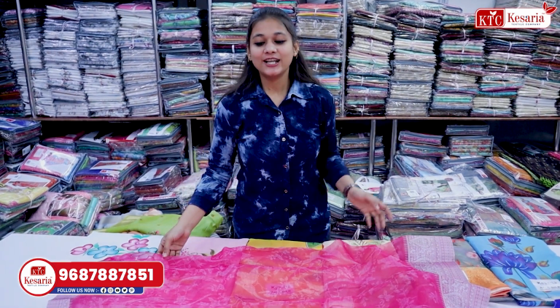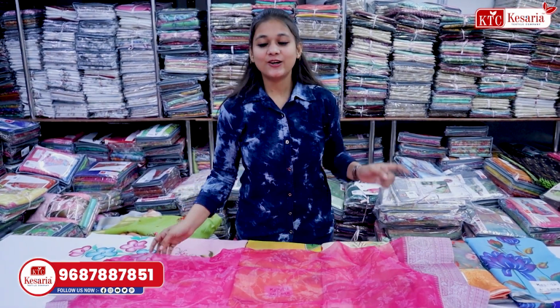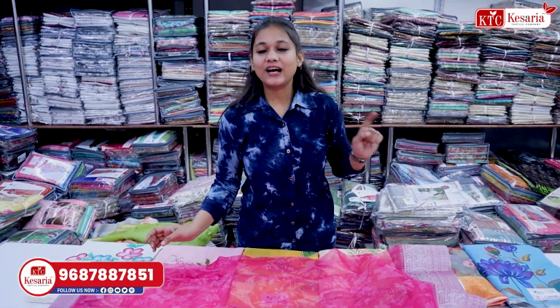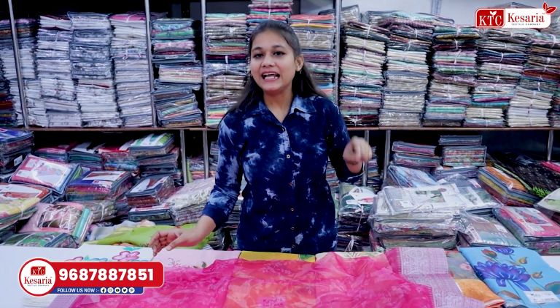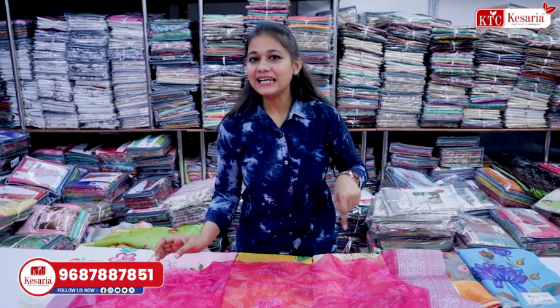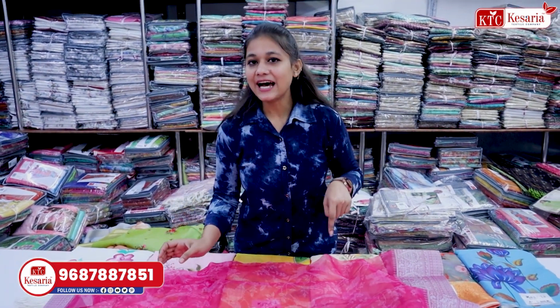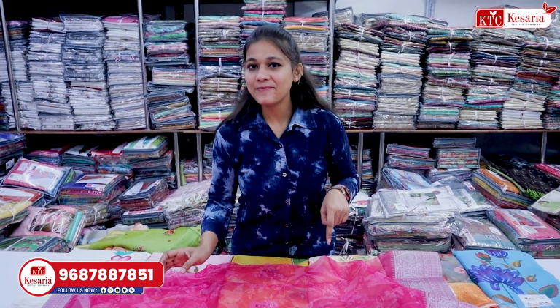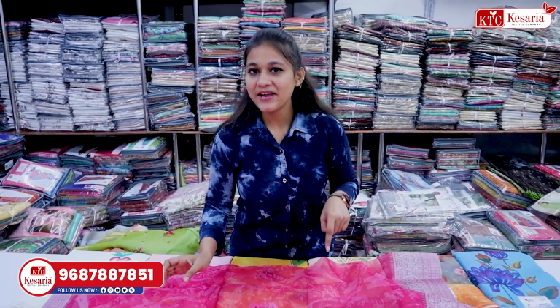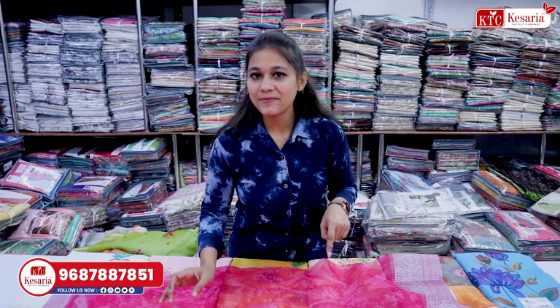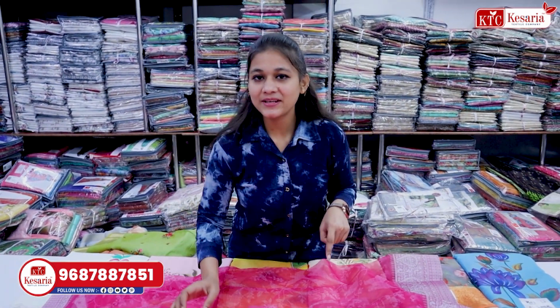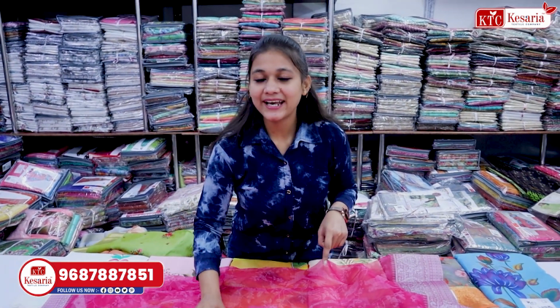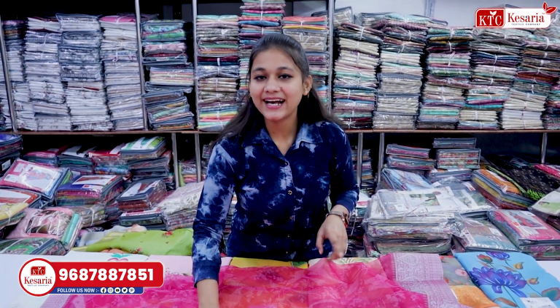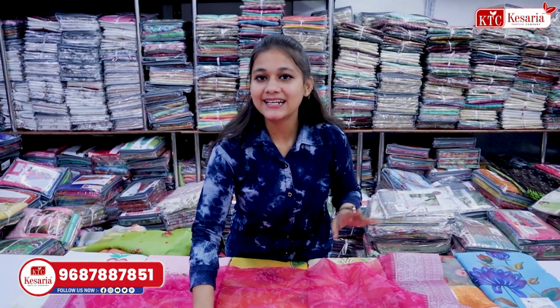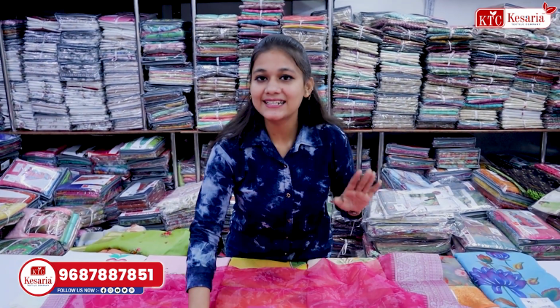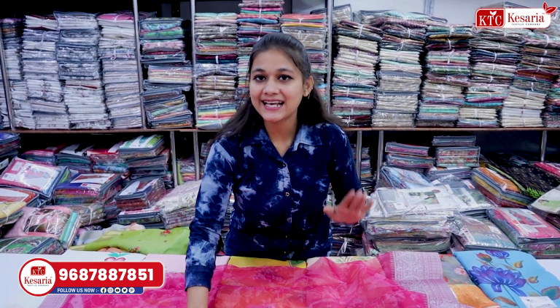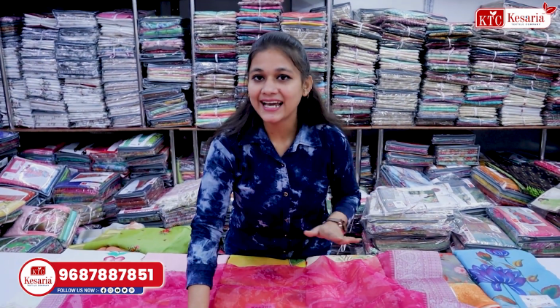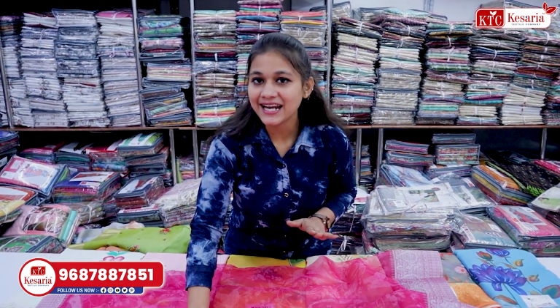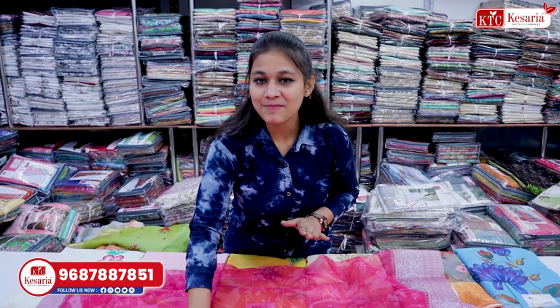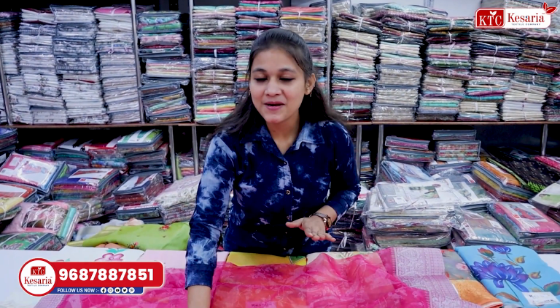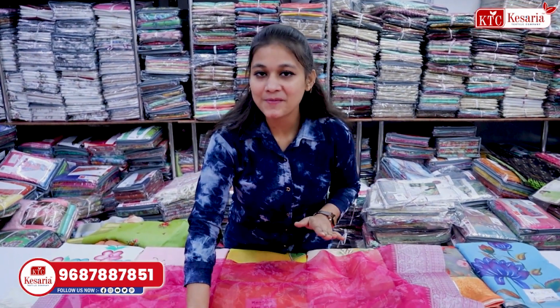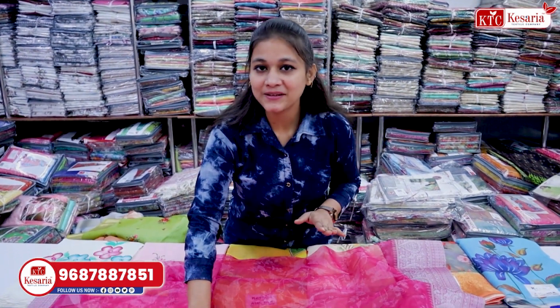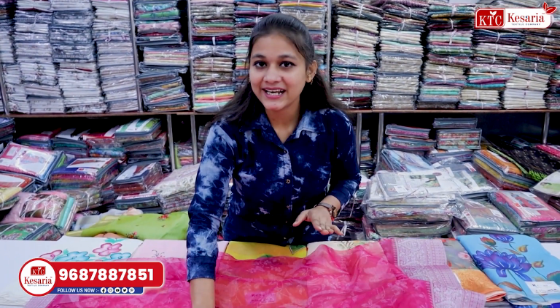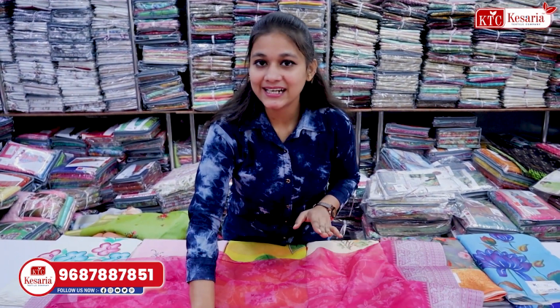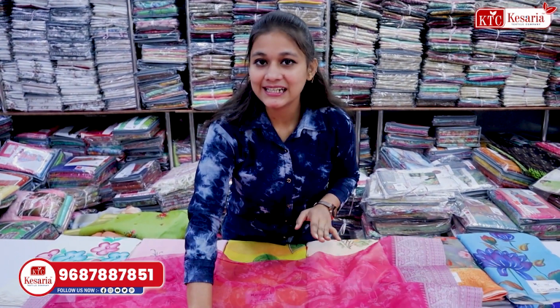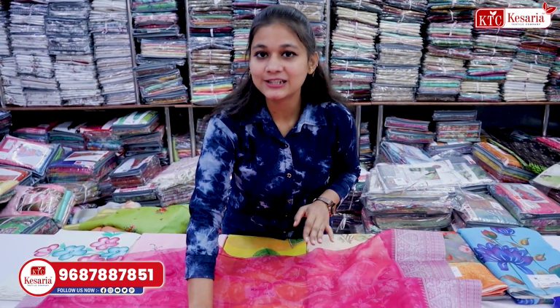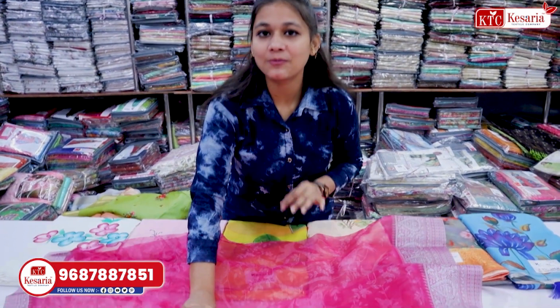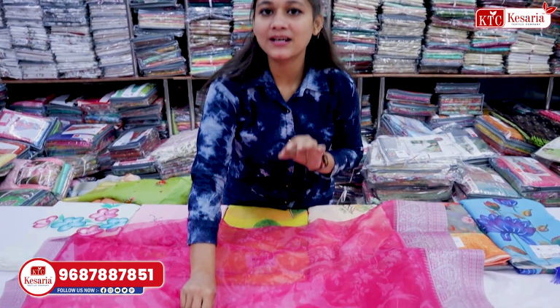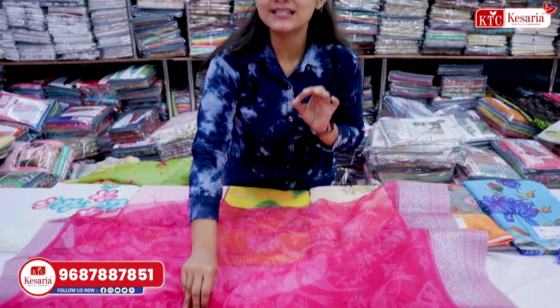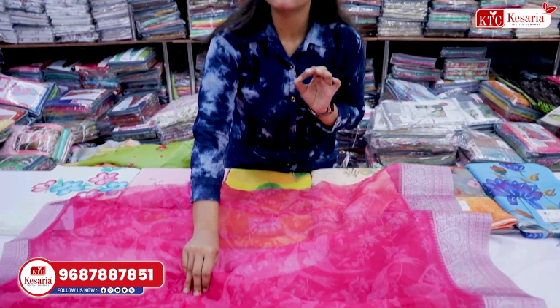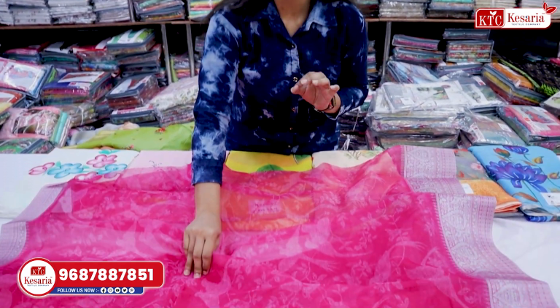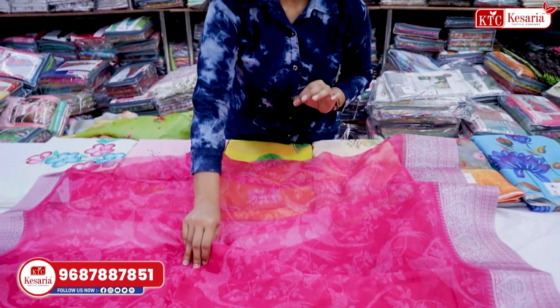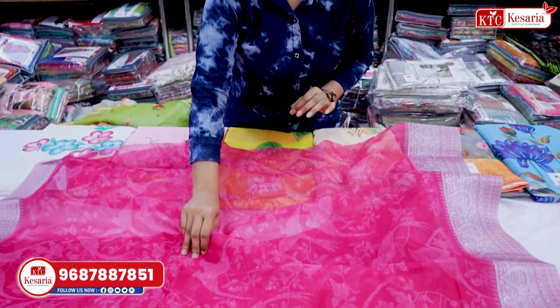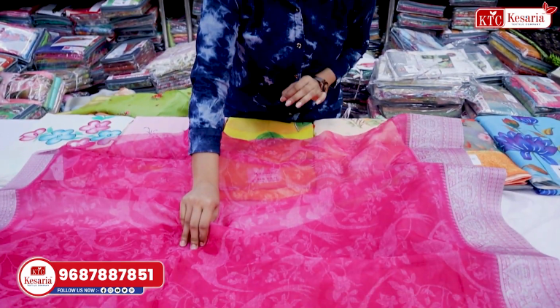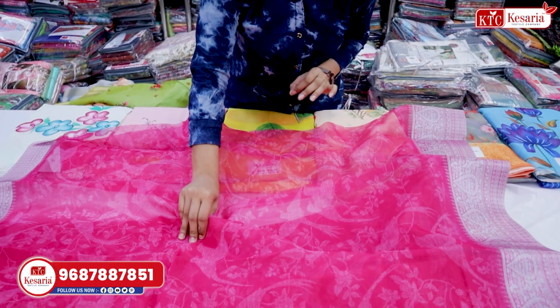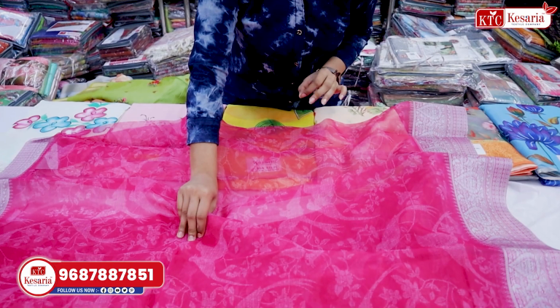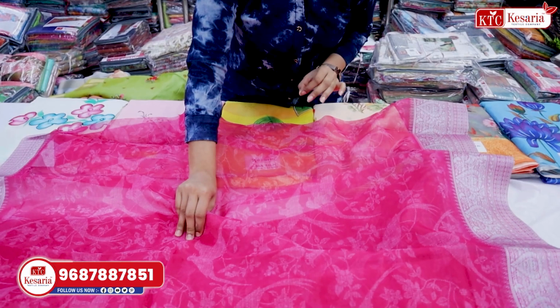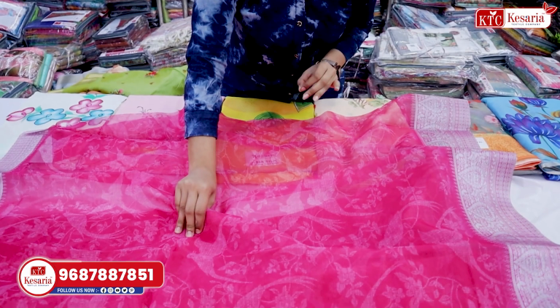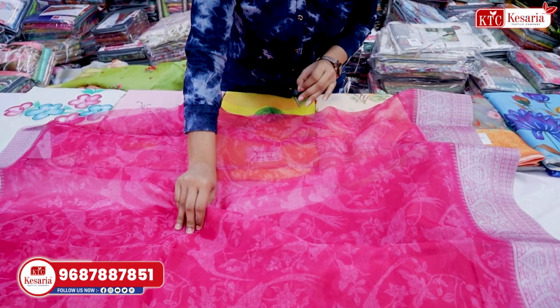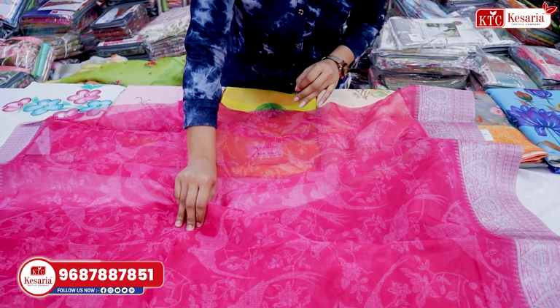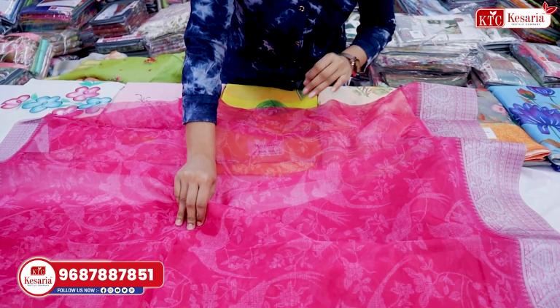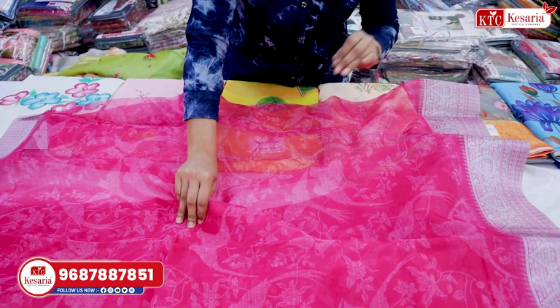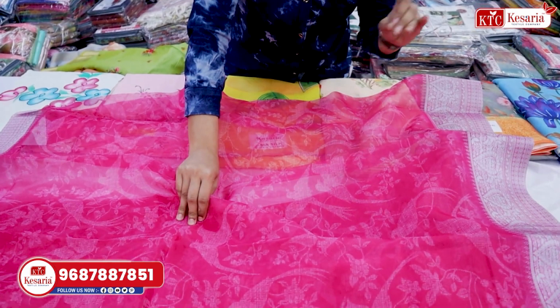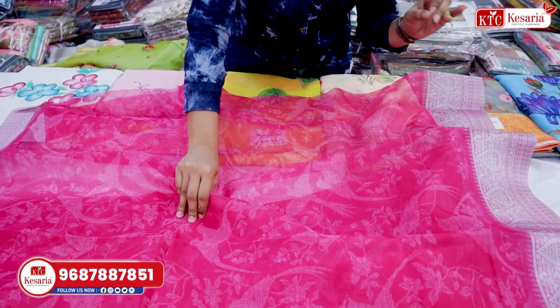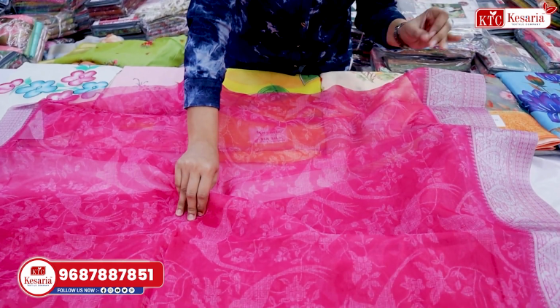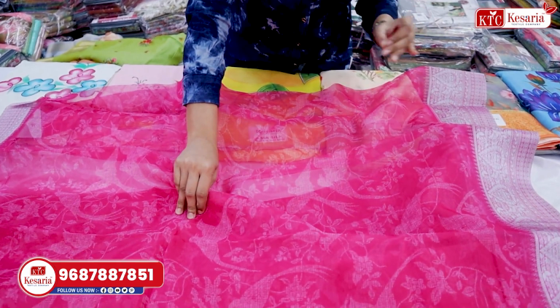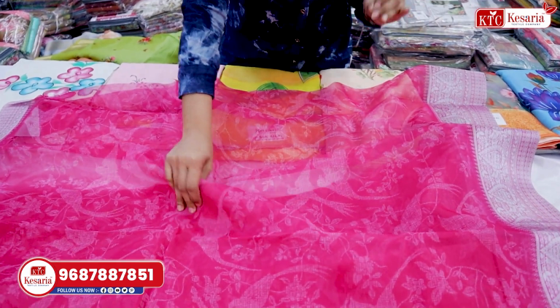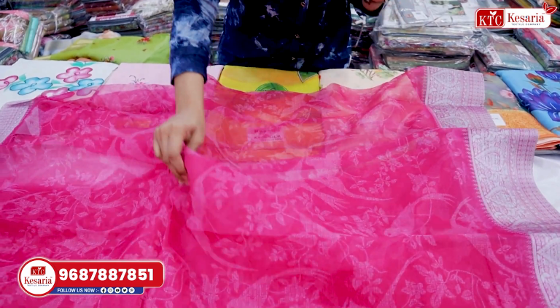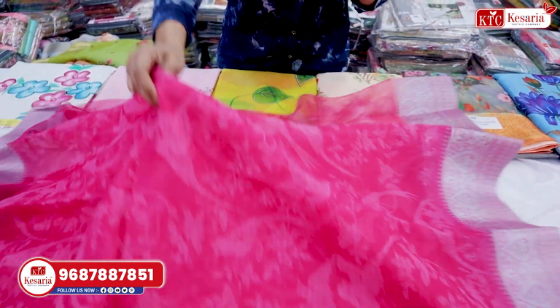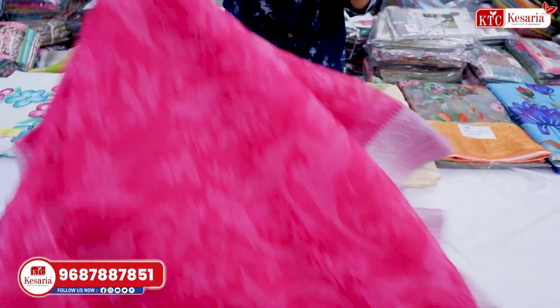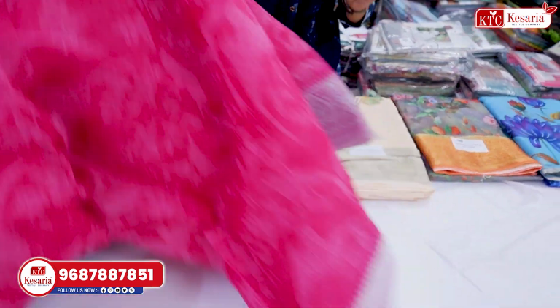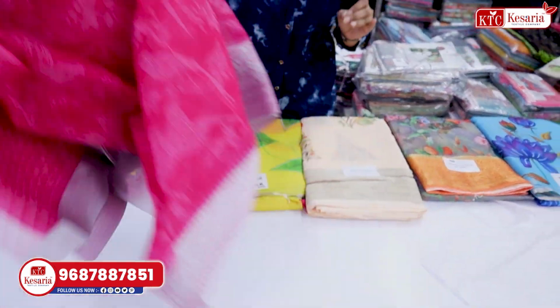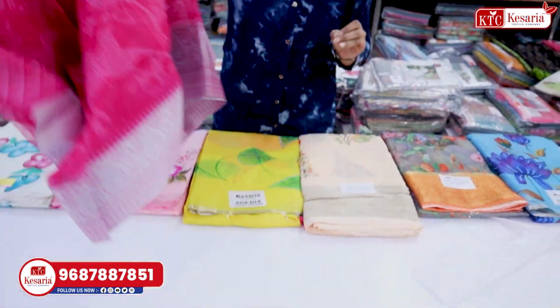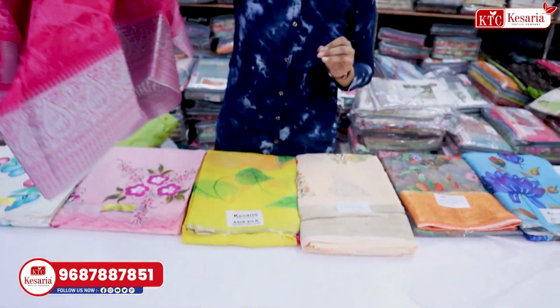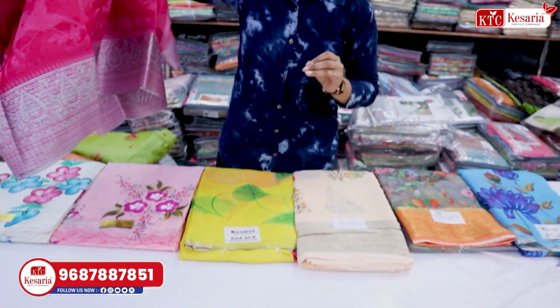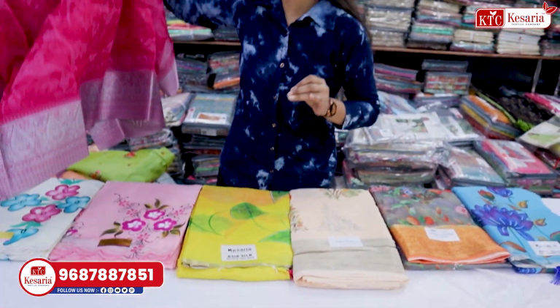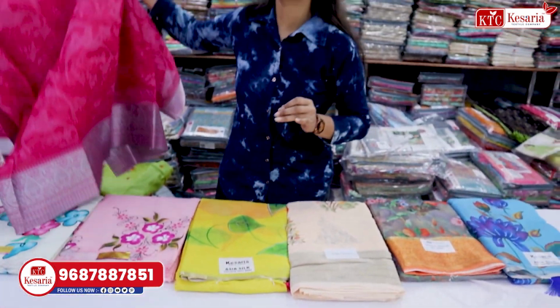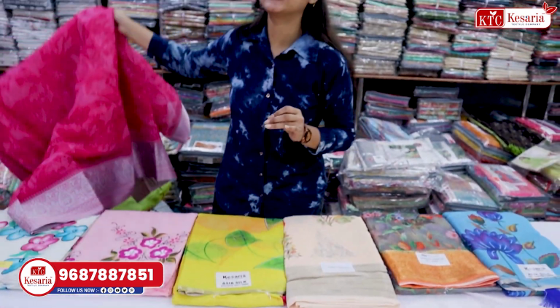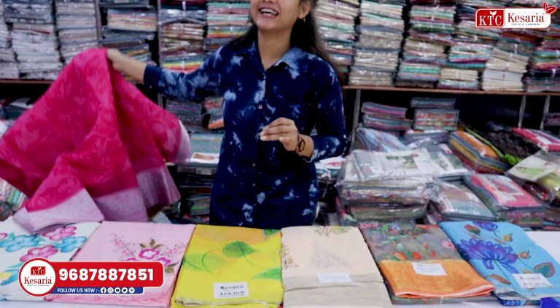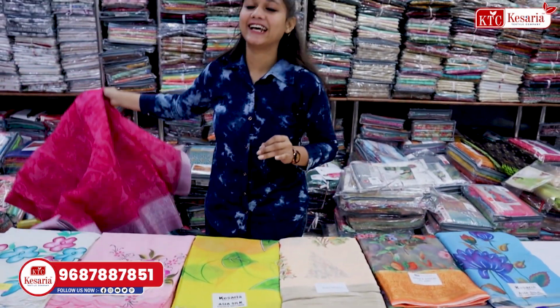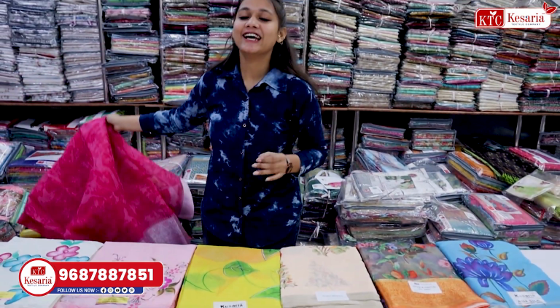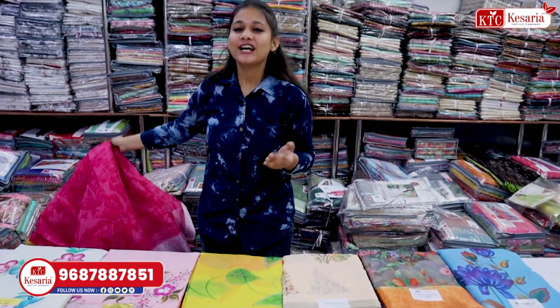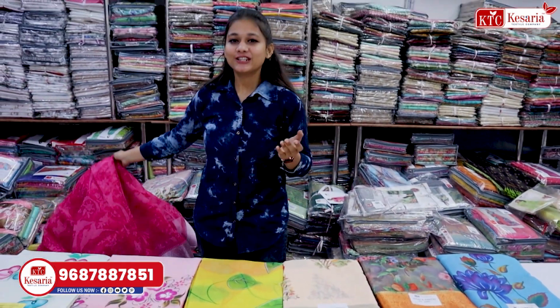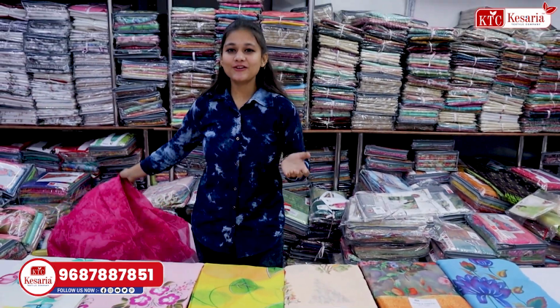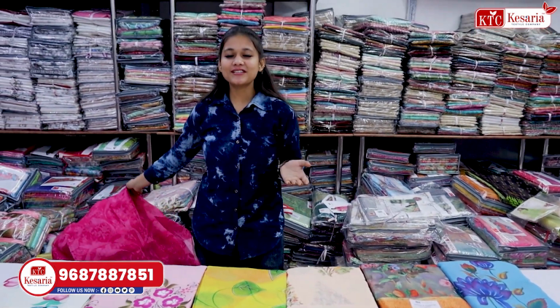You have seen the color and the design. You have to know how many pieces you get.